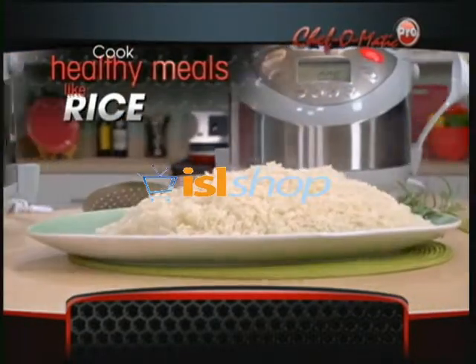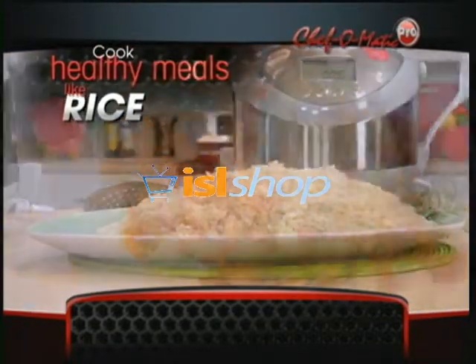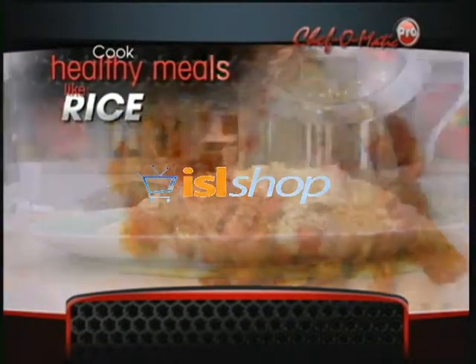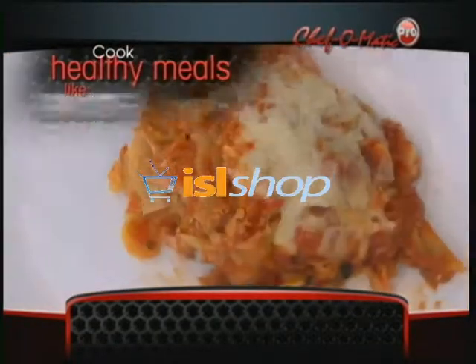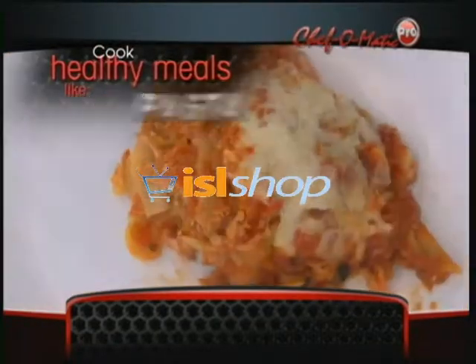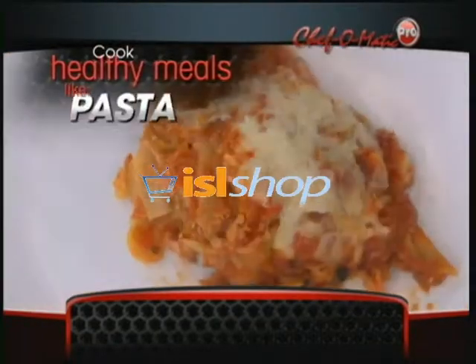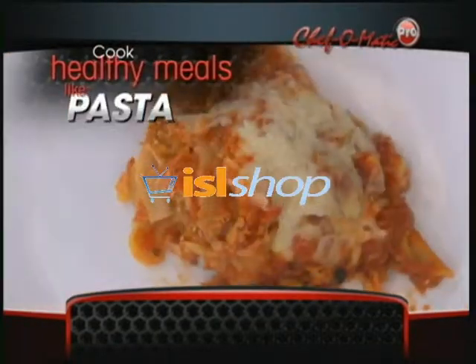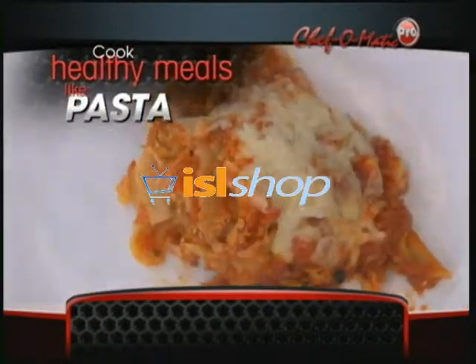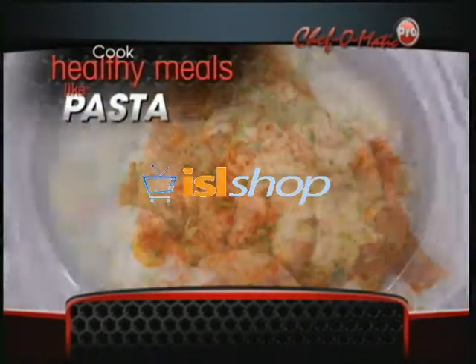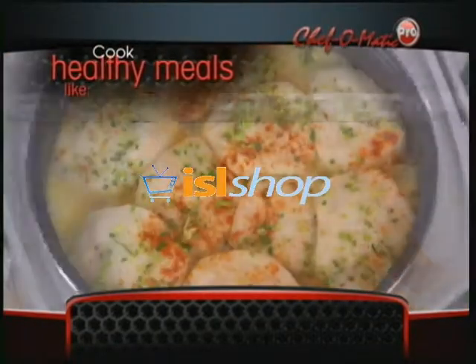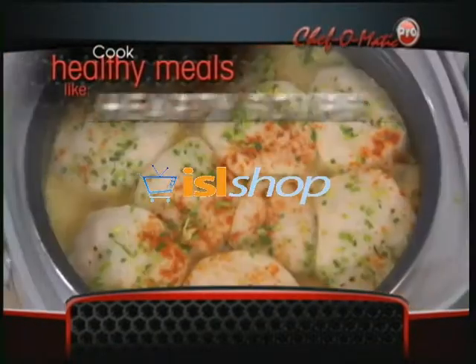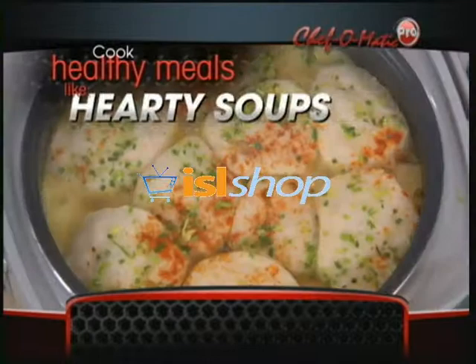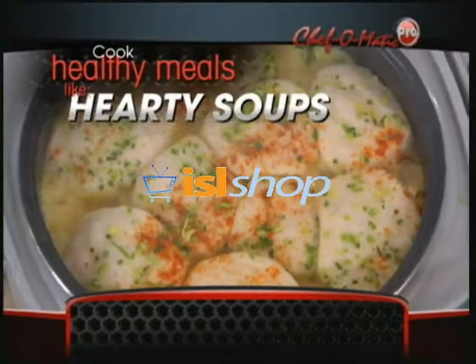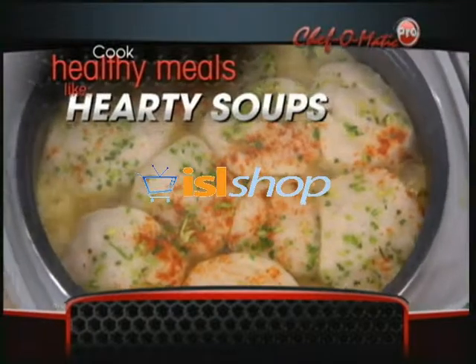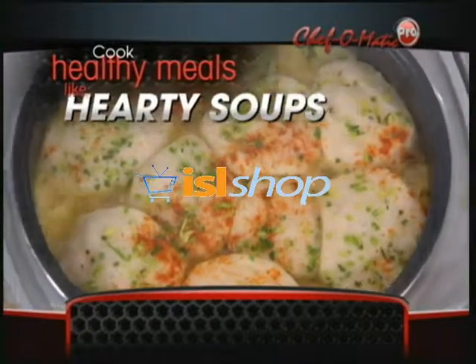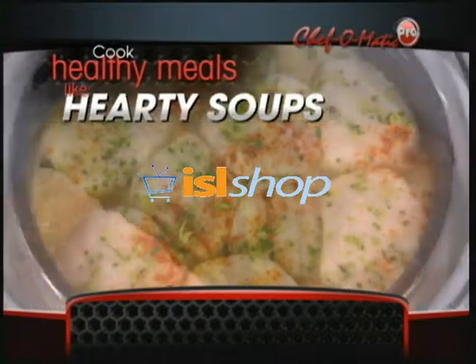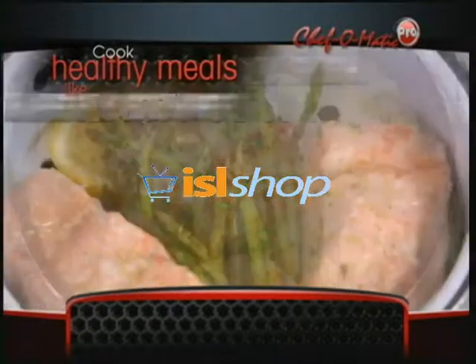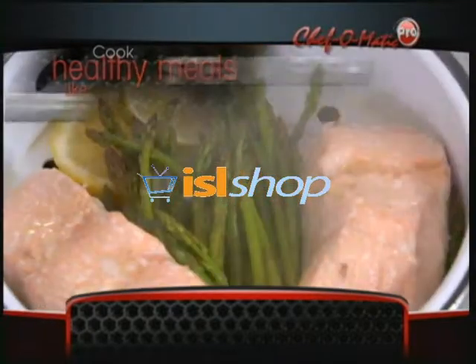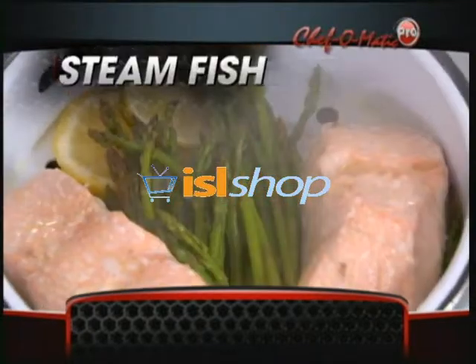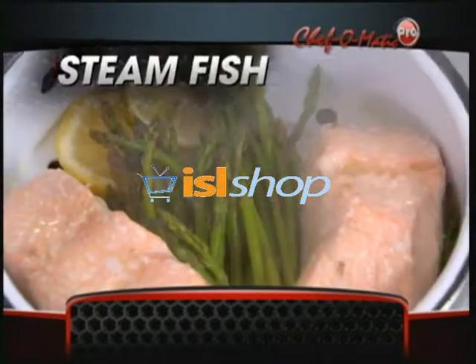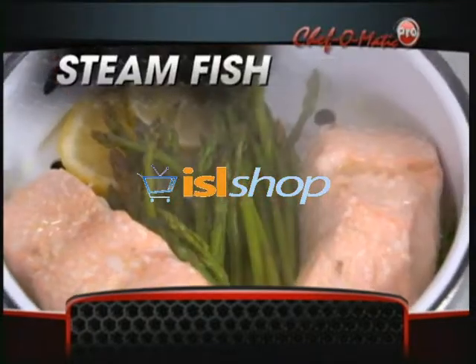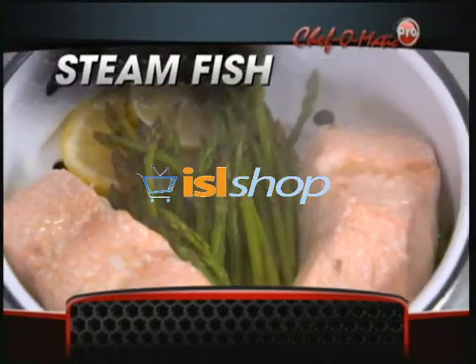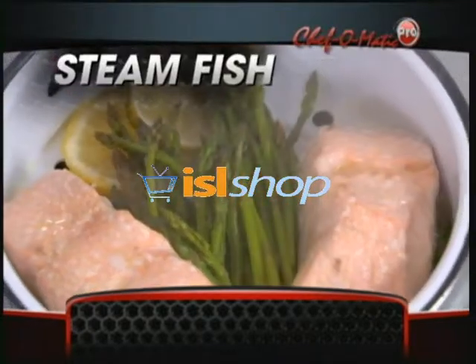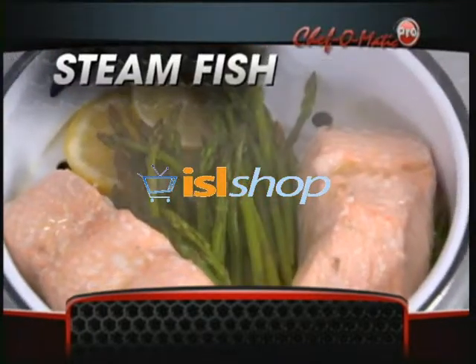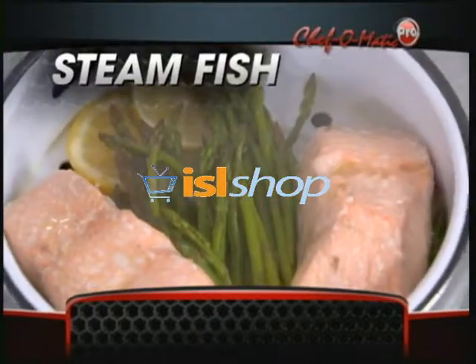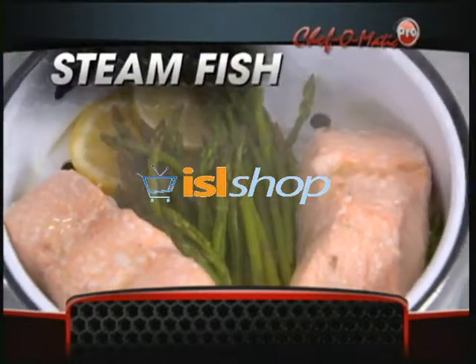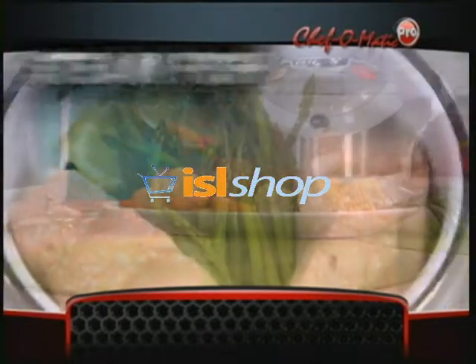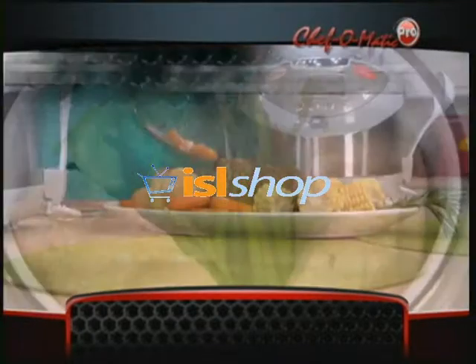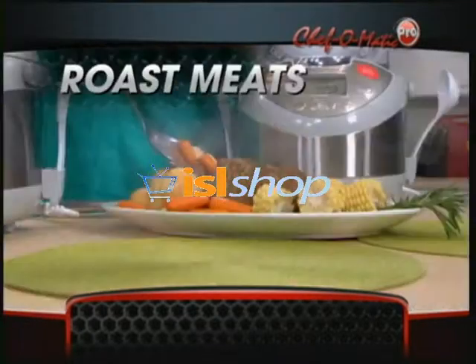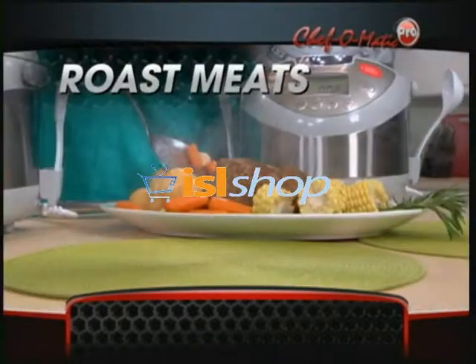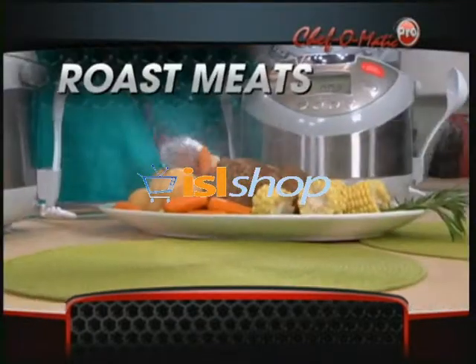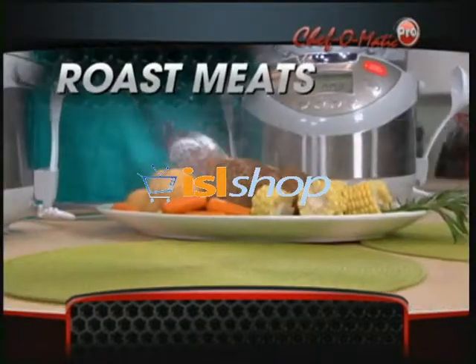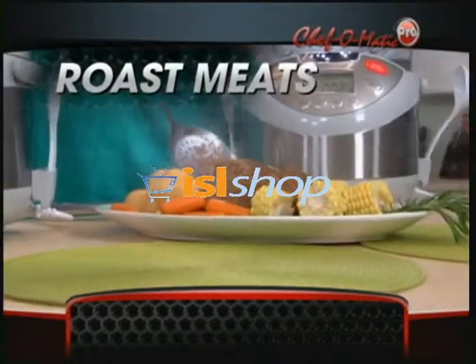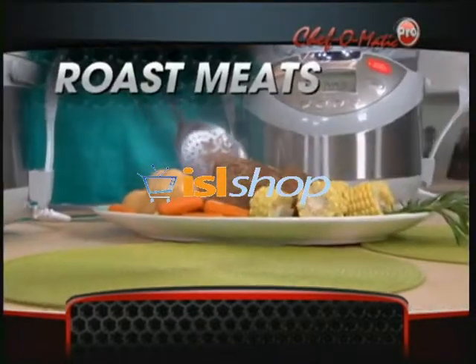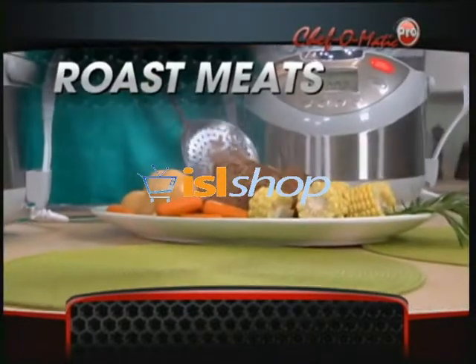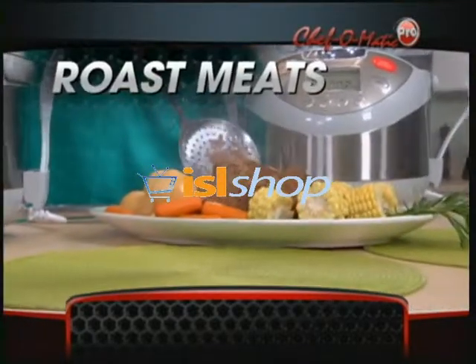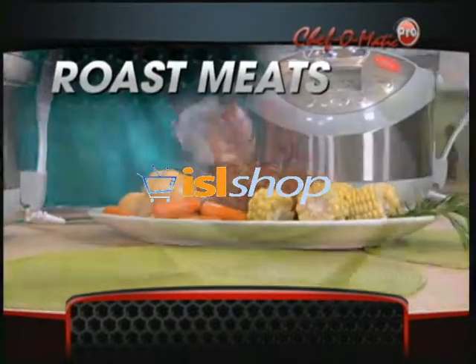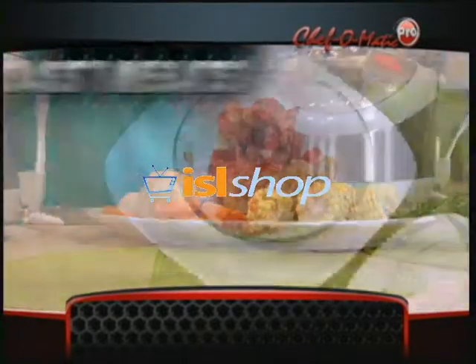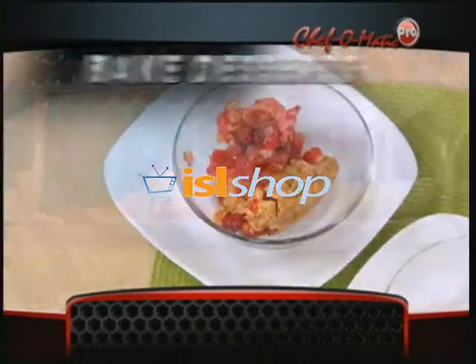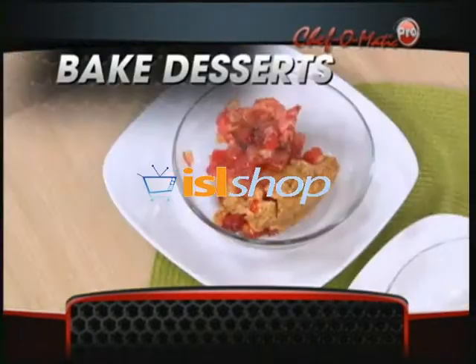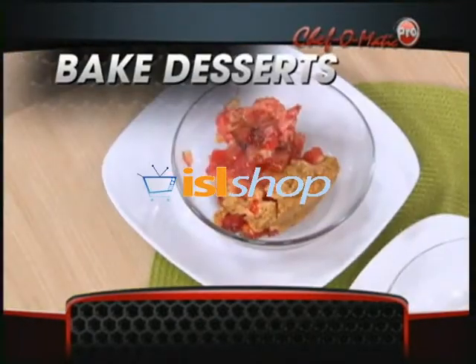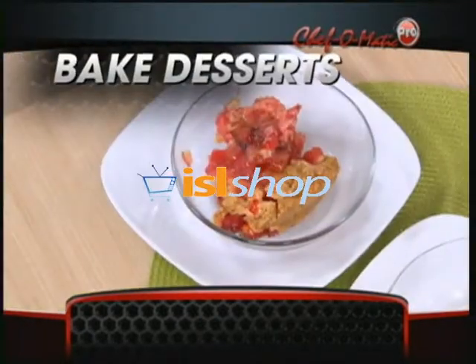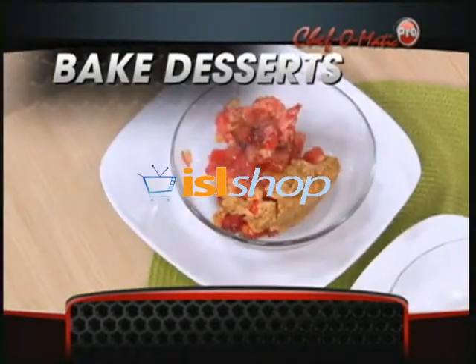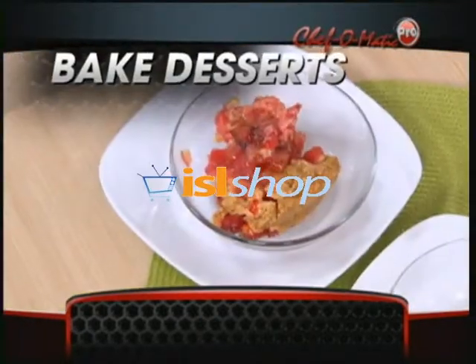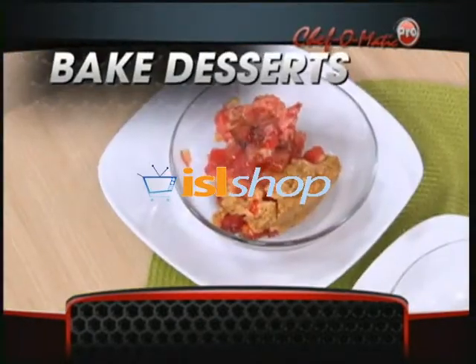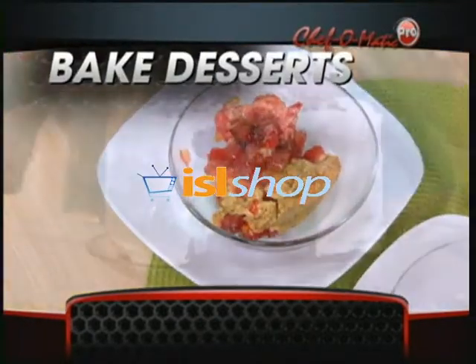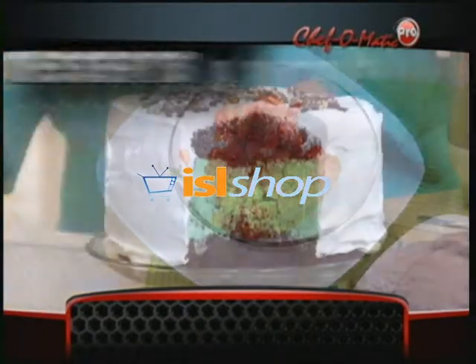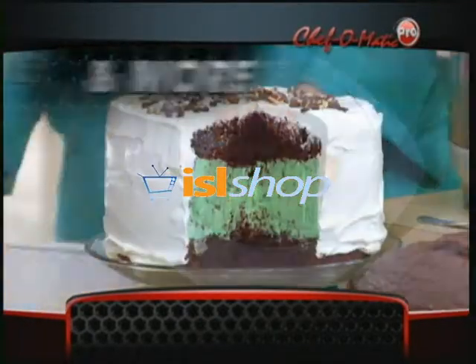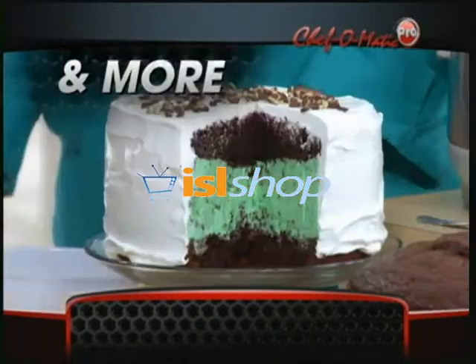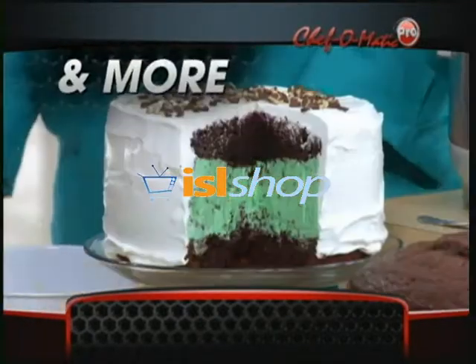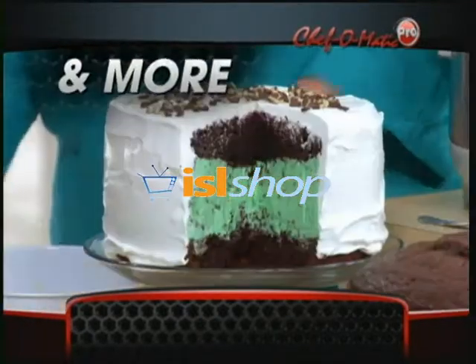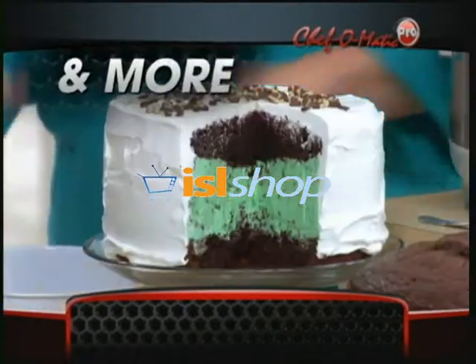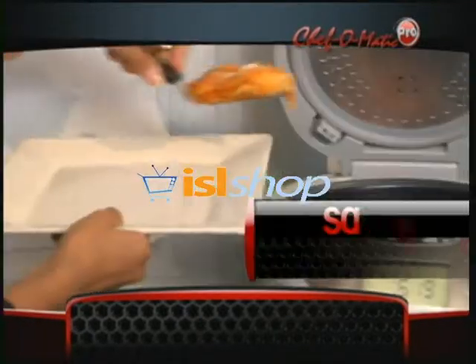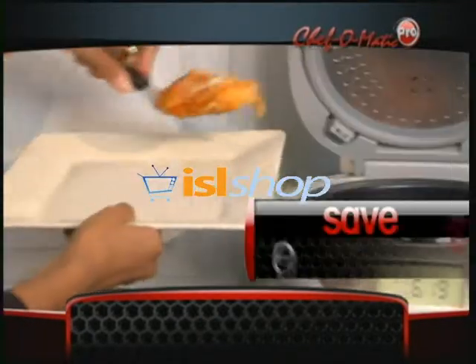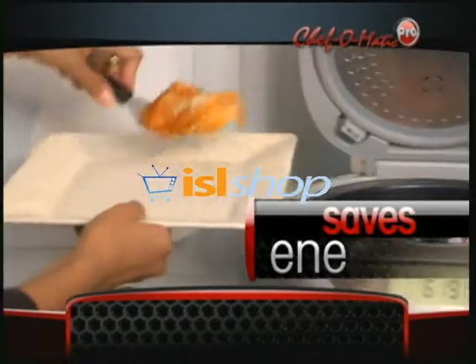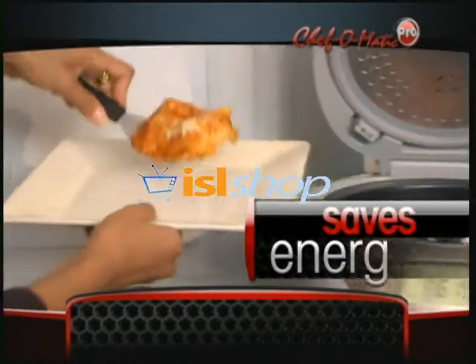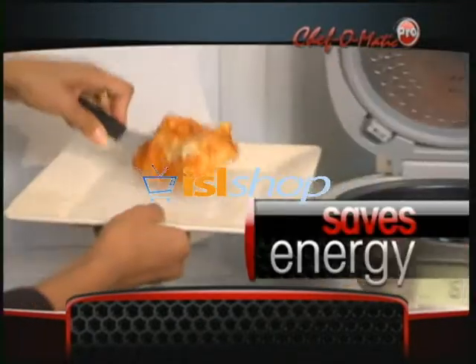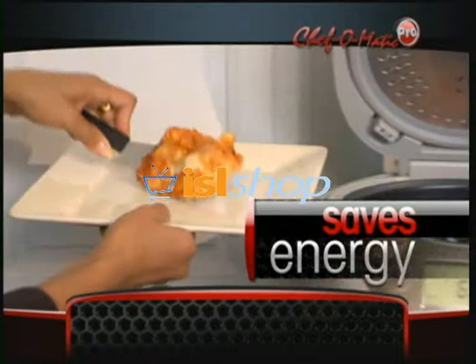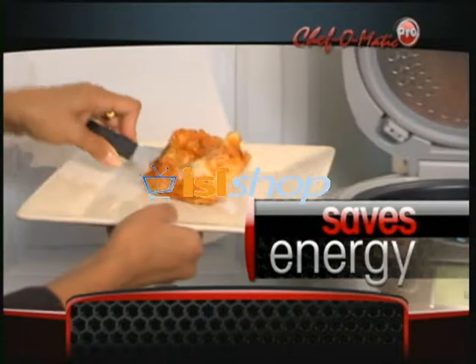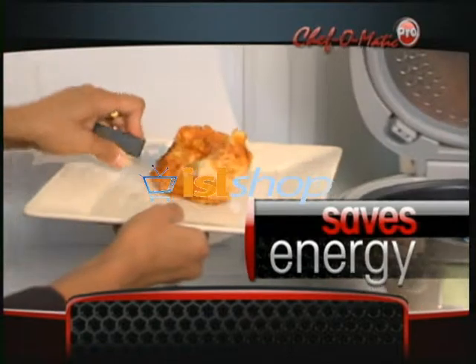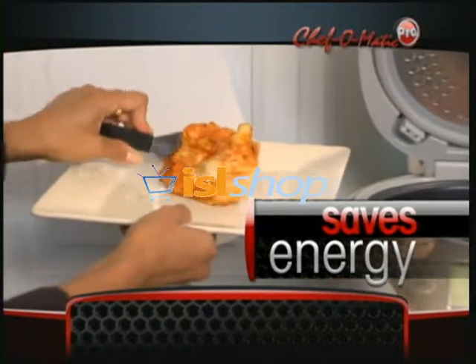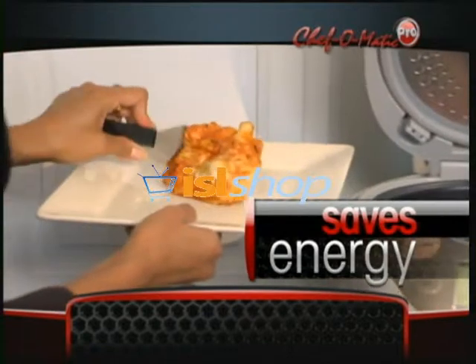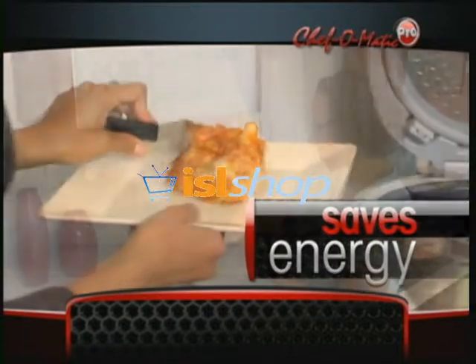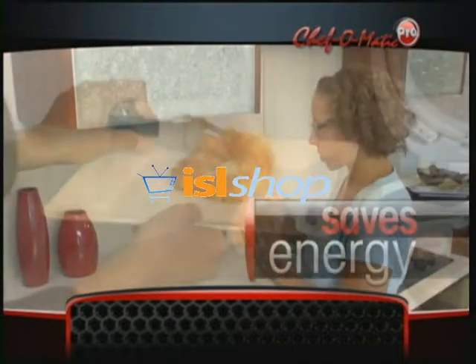Cook rice, pasta, hearty soups, steamed fish, roast meats, baked desserts, and more — which saves energy.